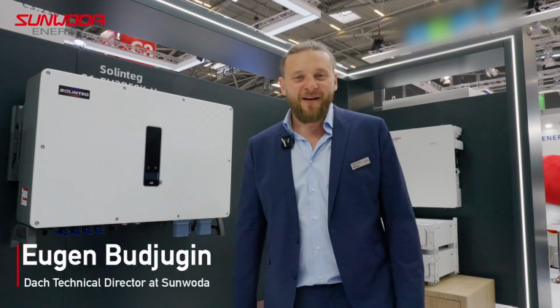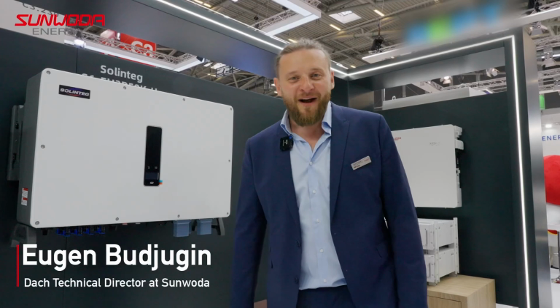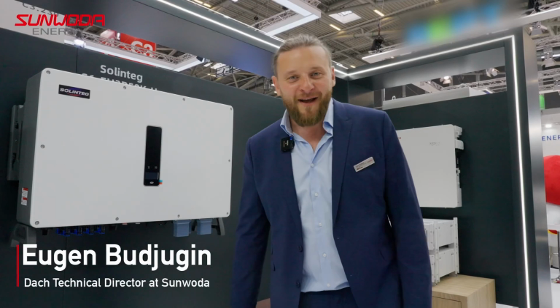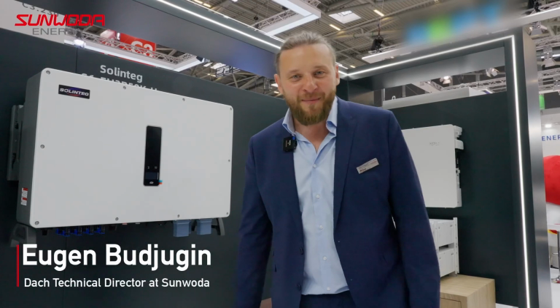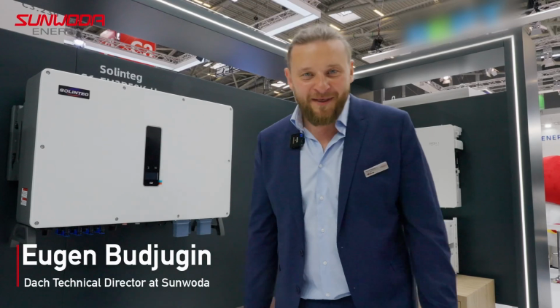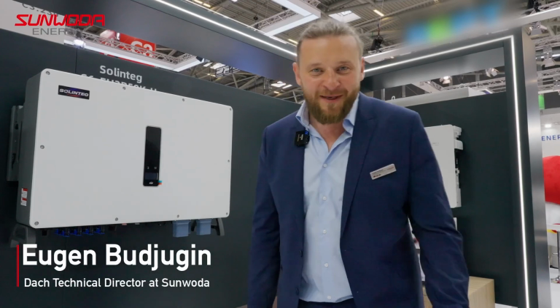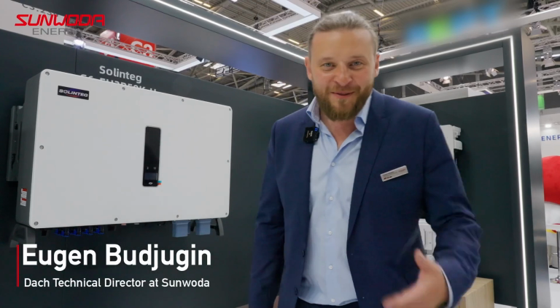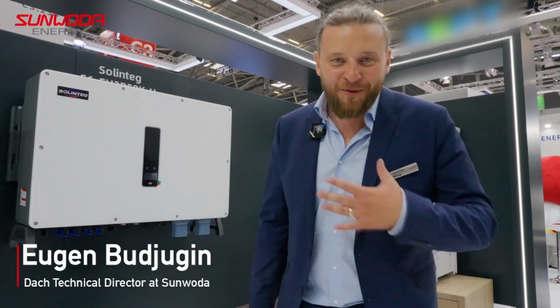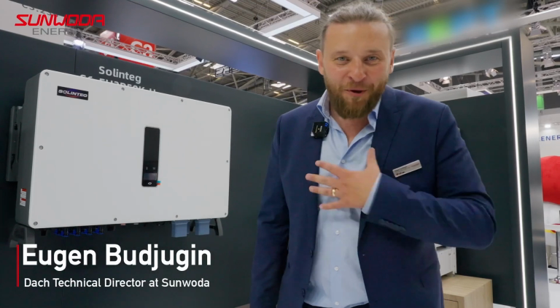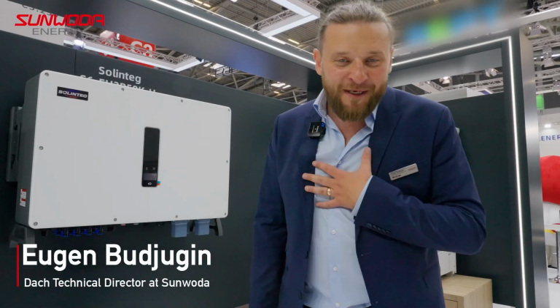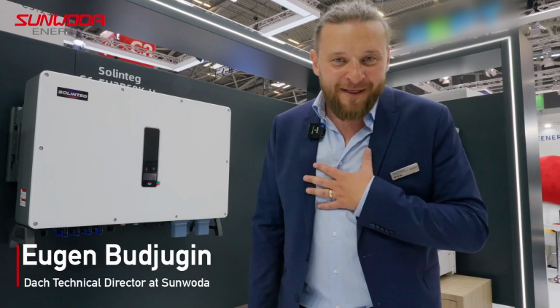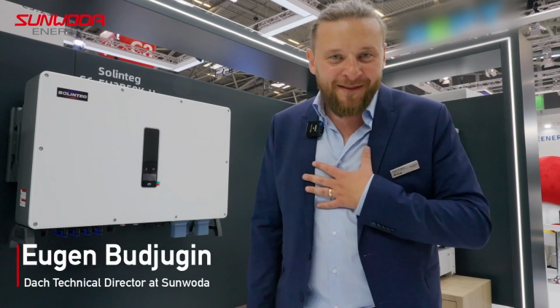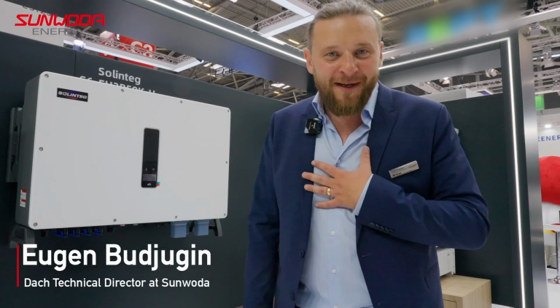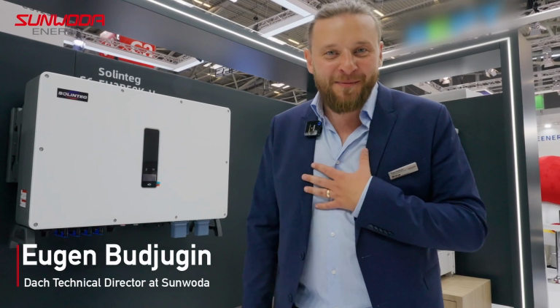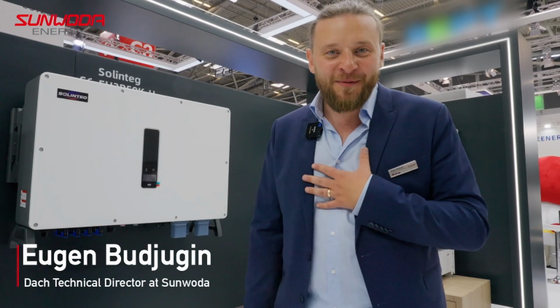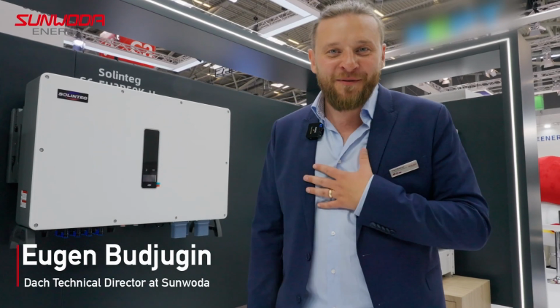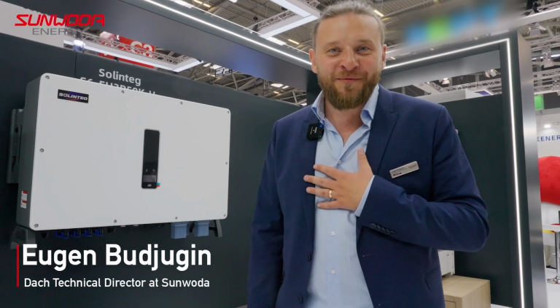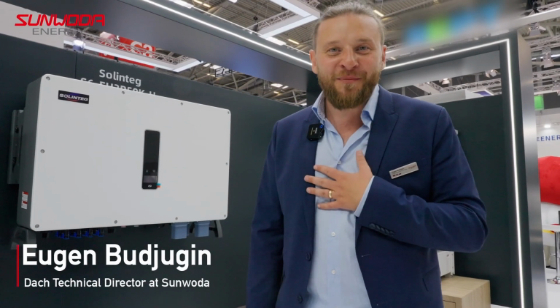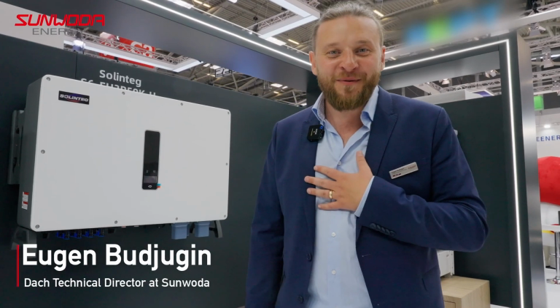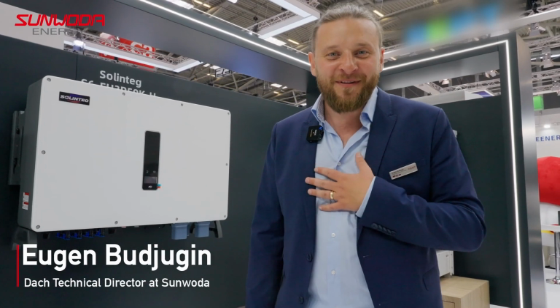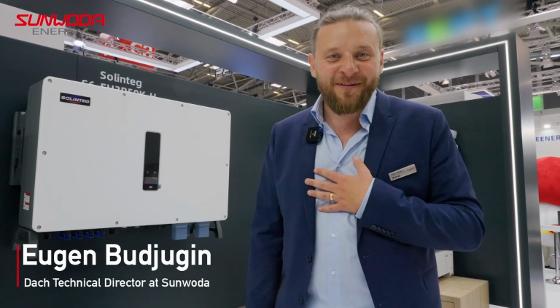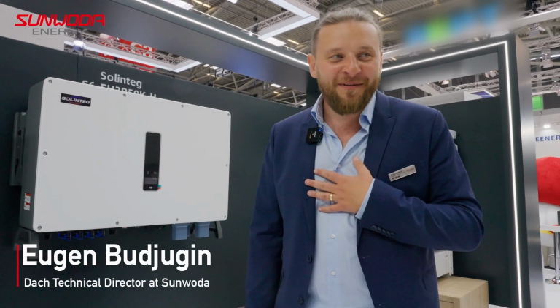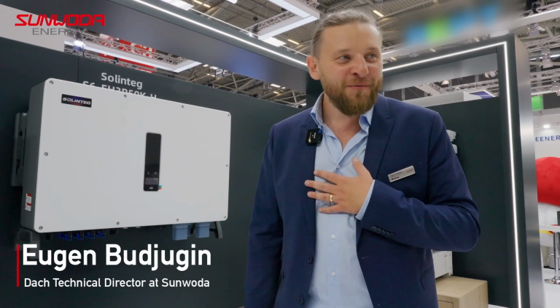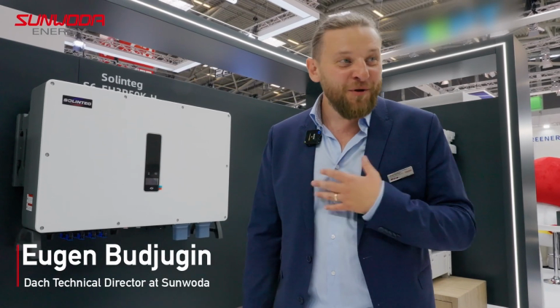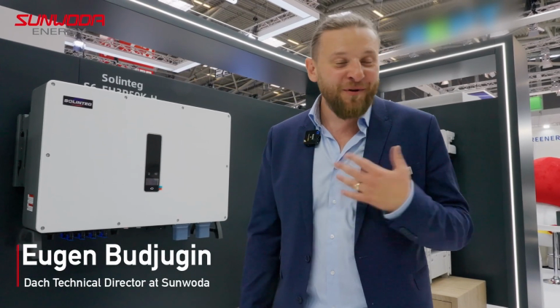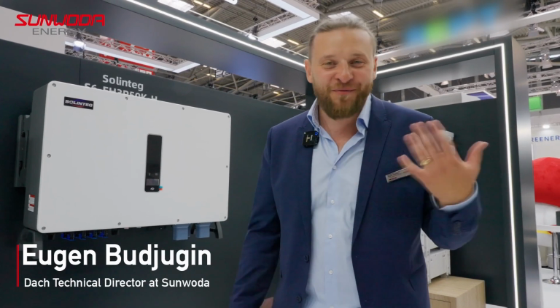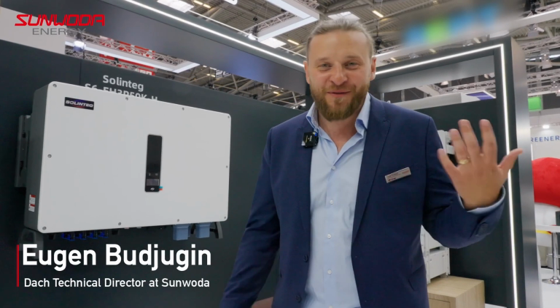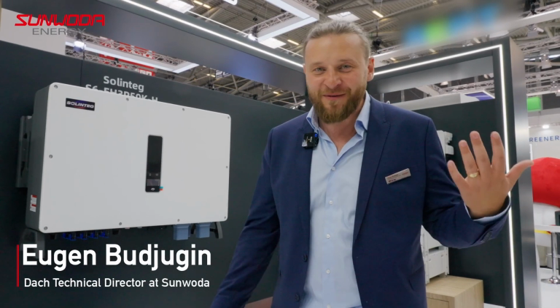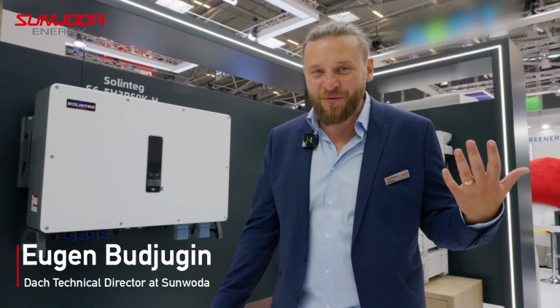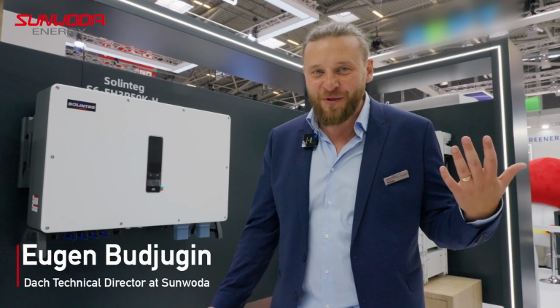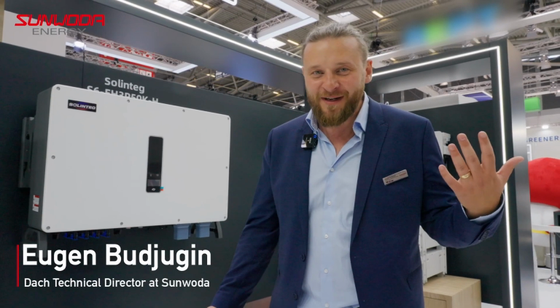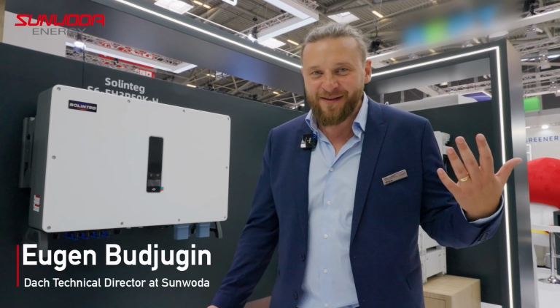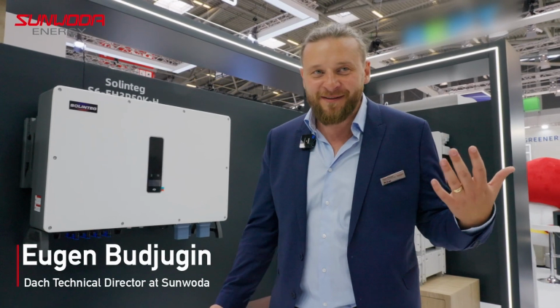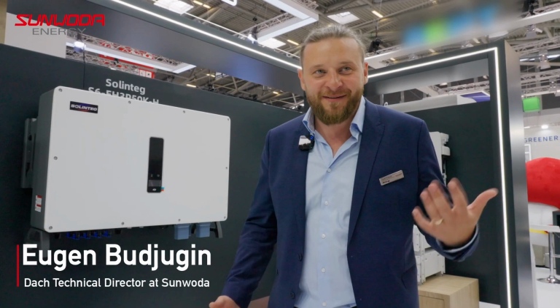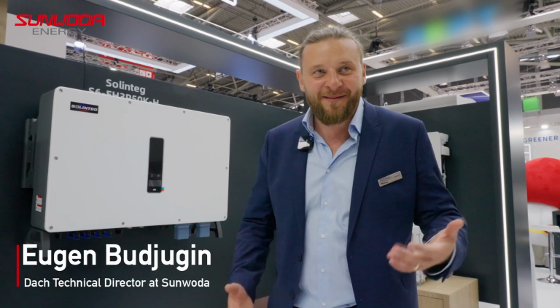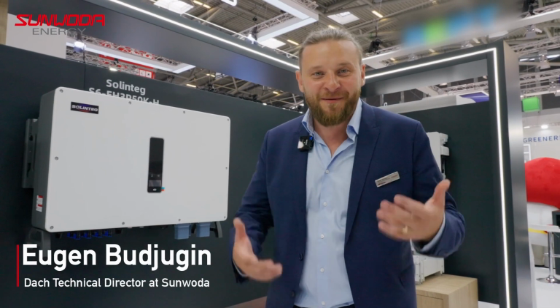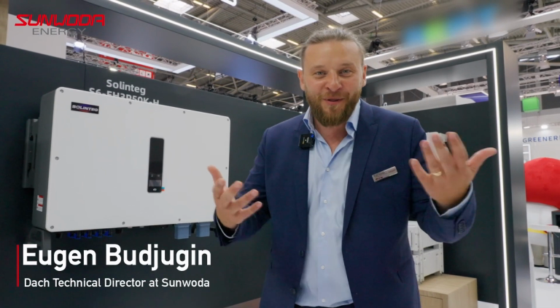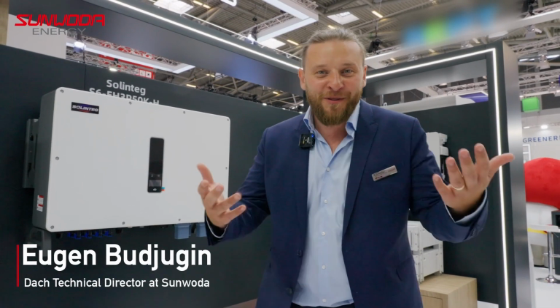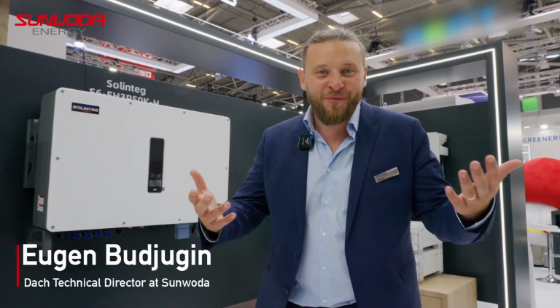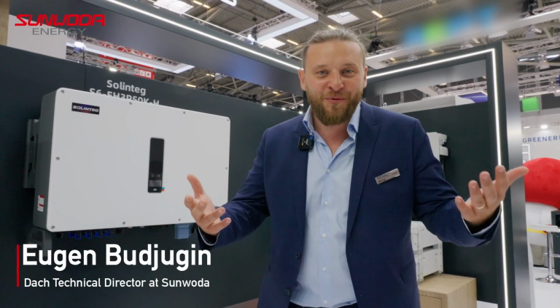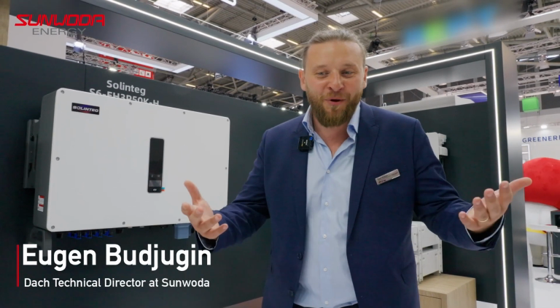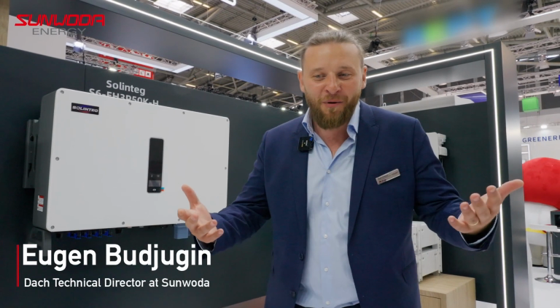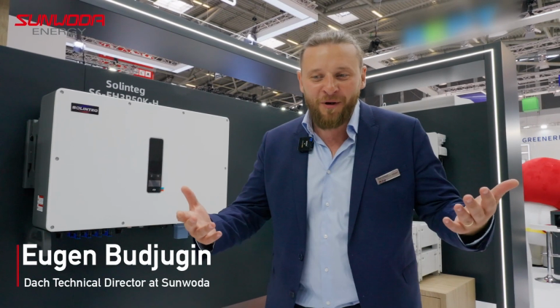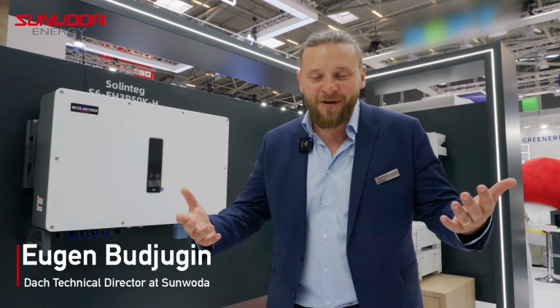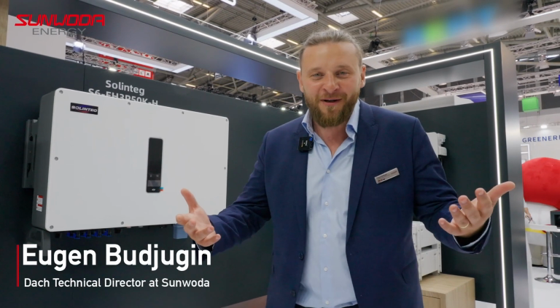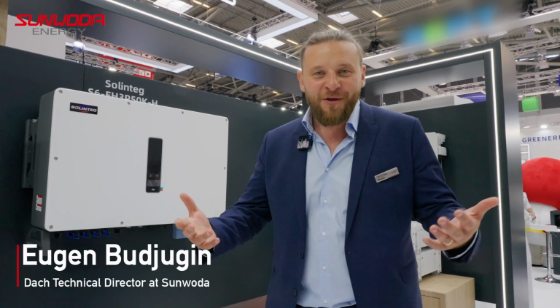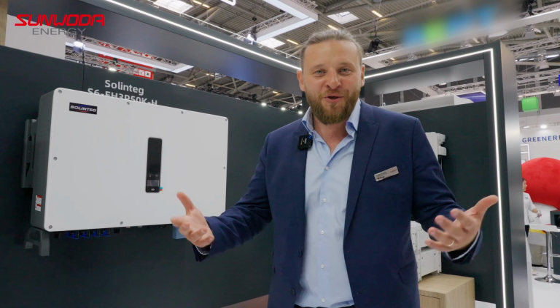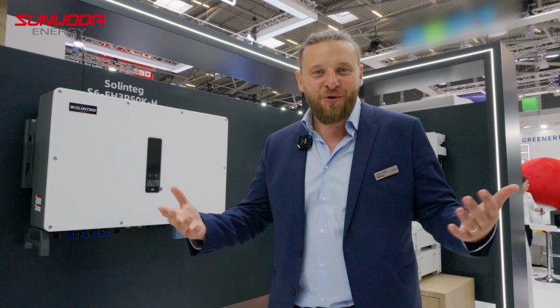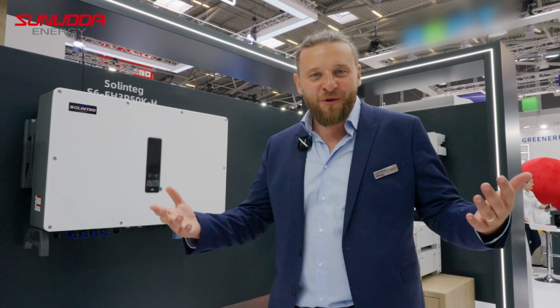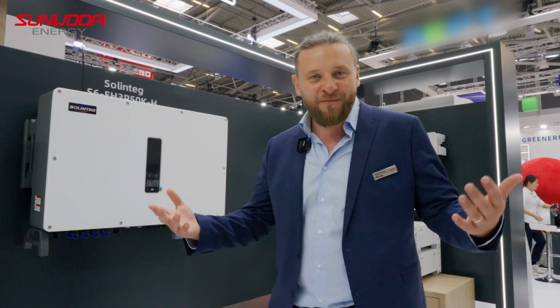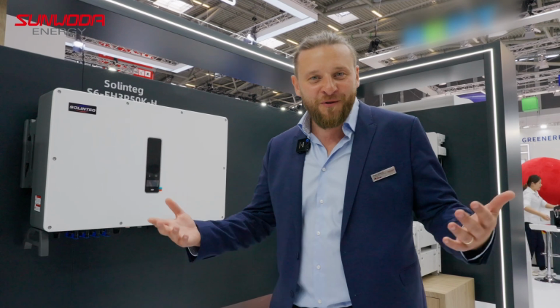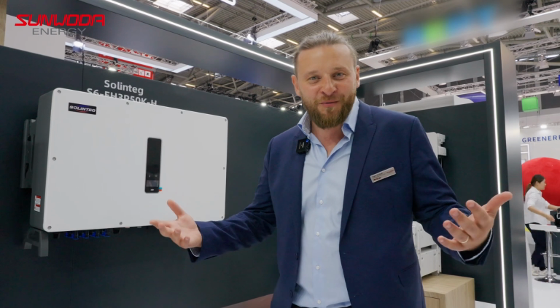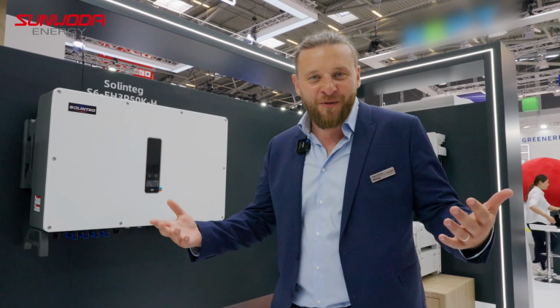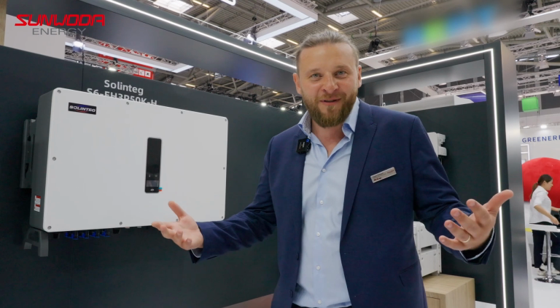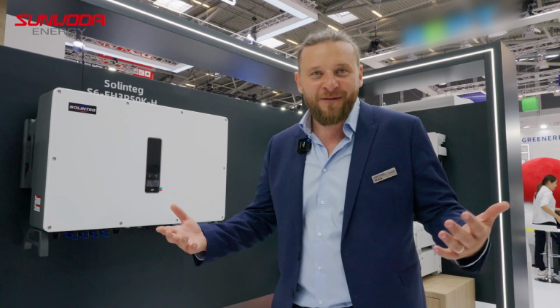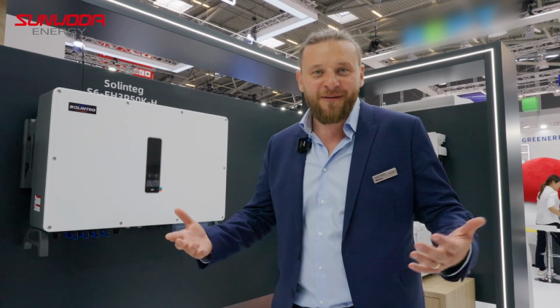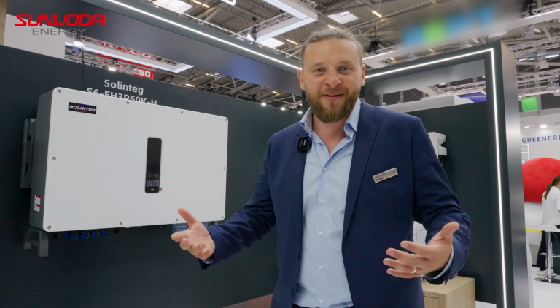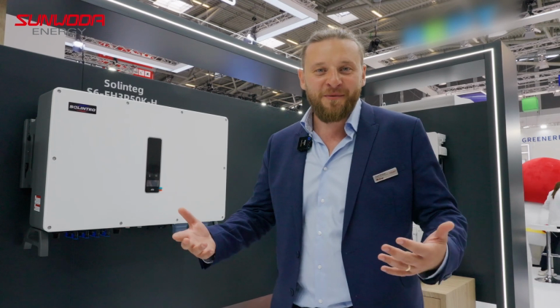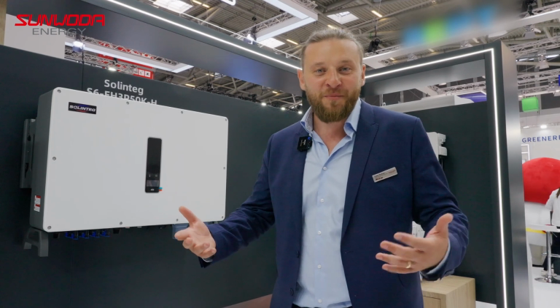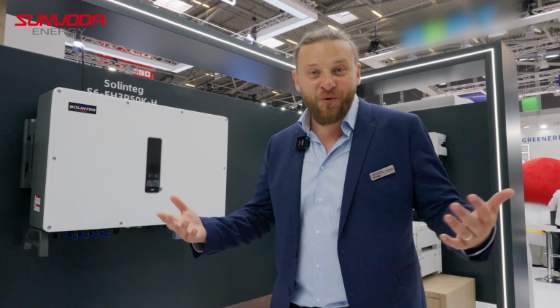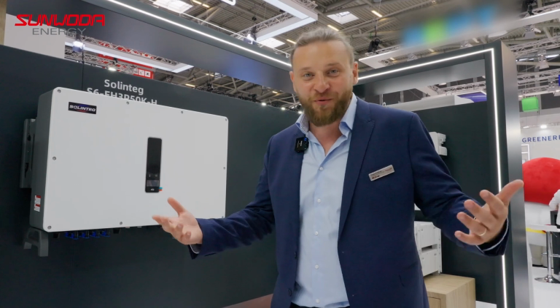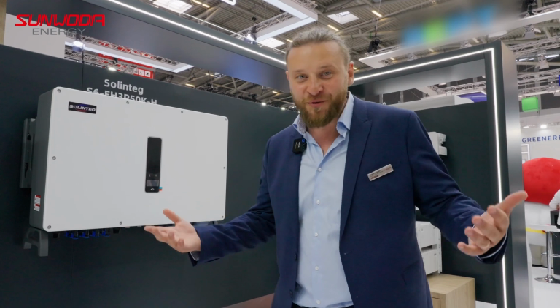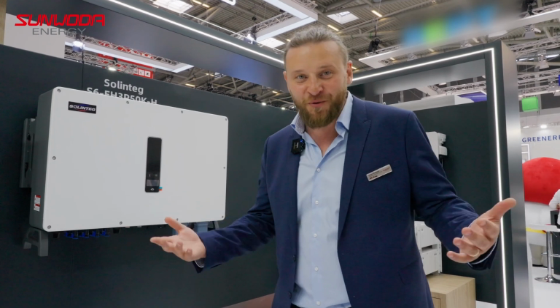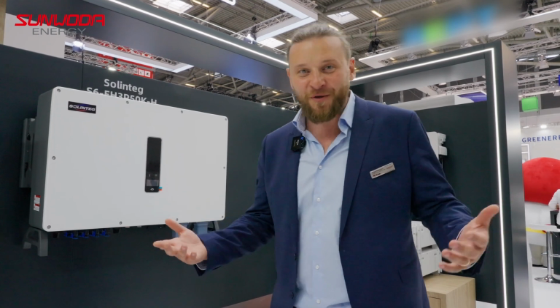Hi, my name is Eugen. I'm working for Sunwoda and welcome to our short virtual booth tour.